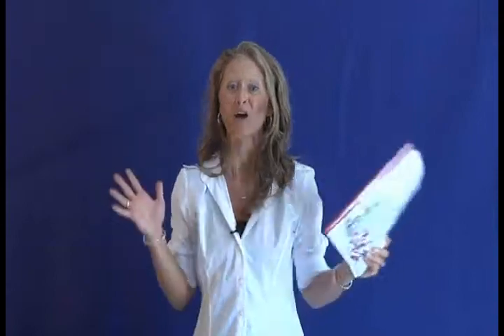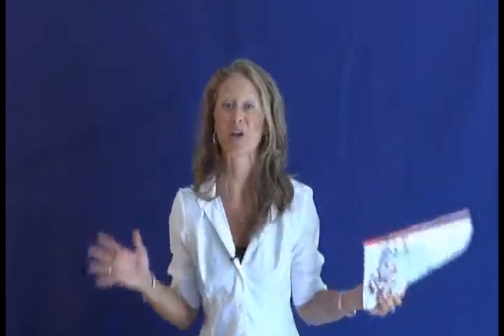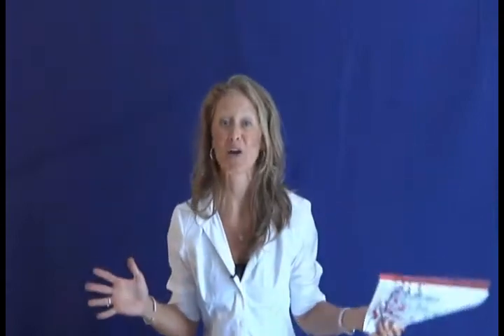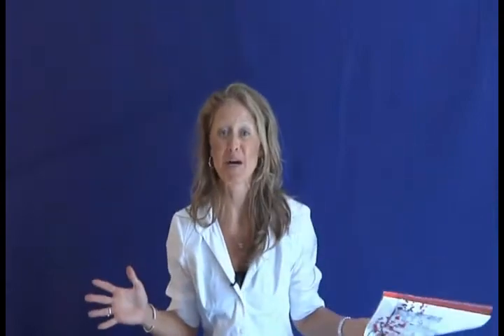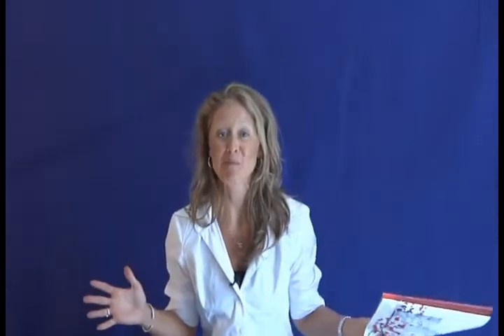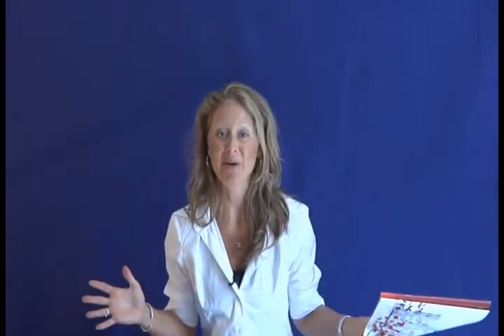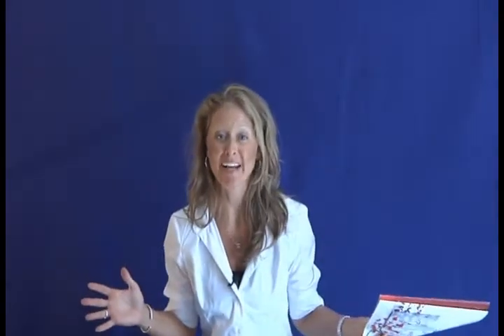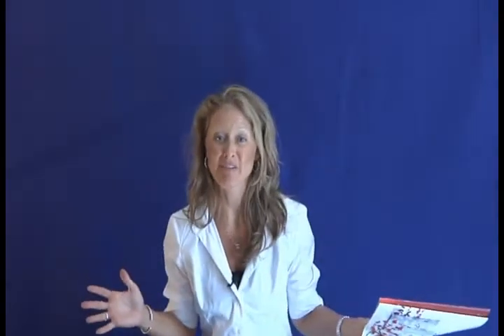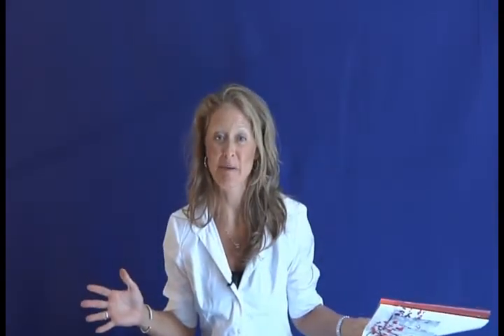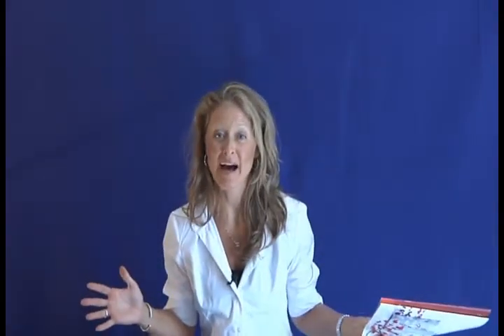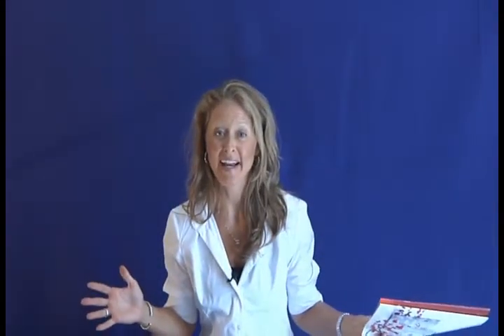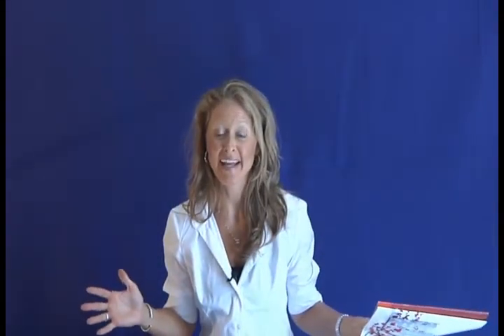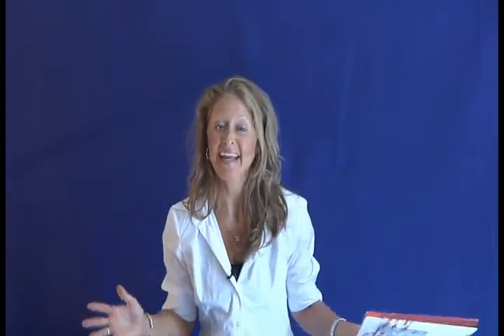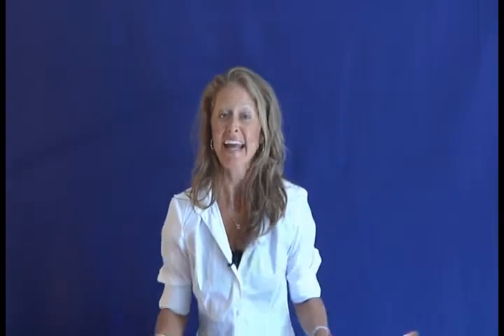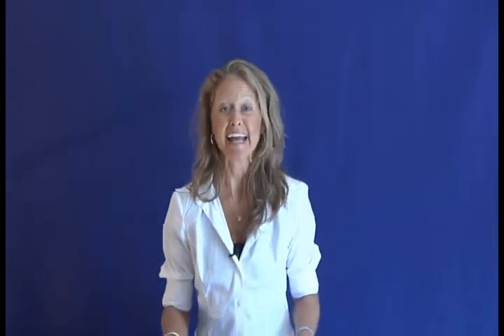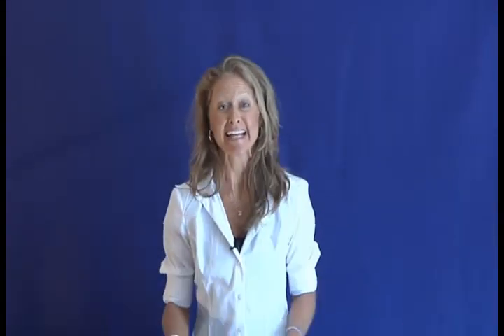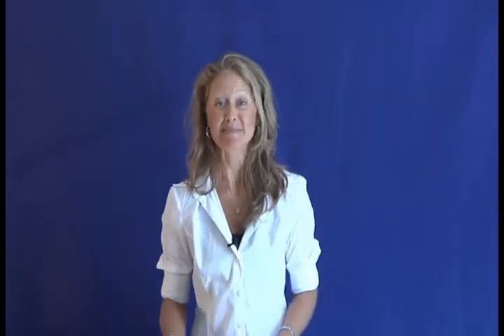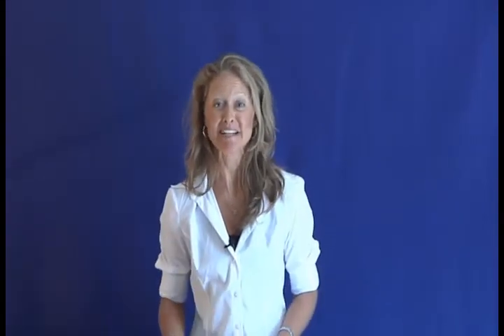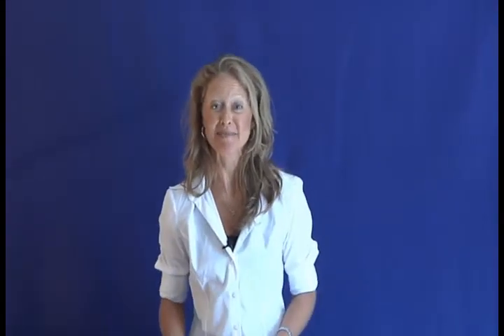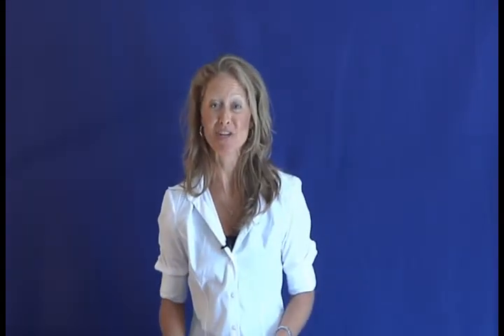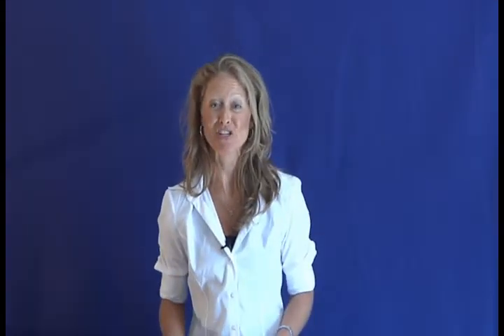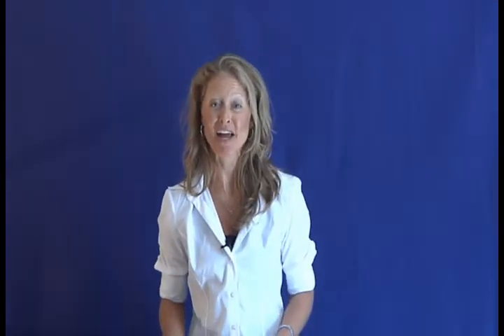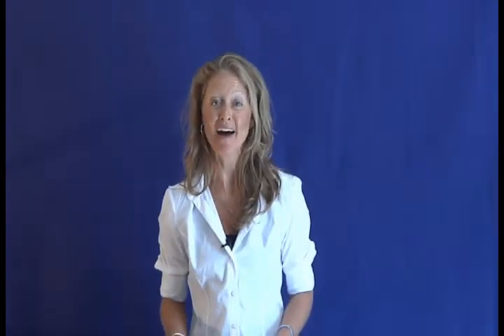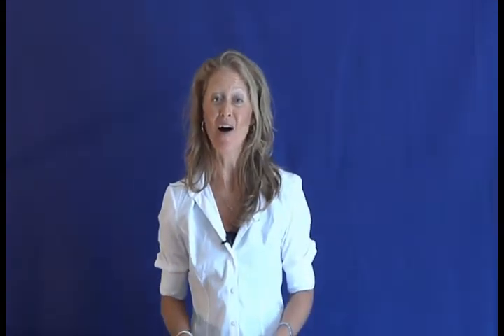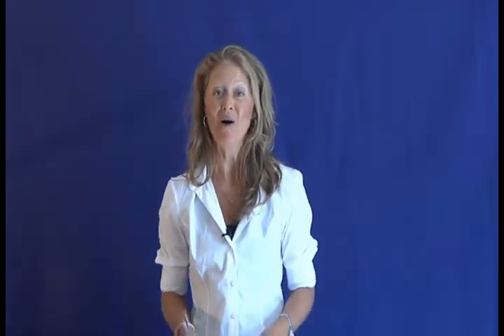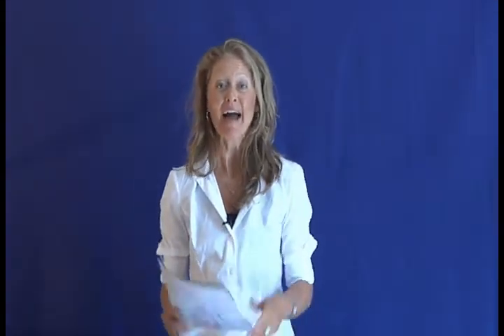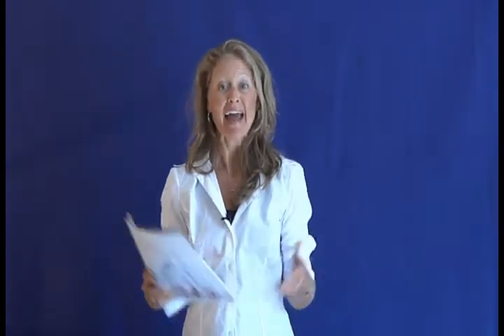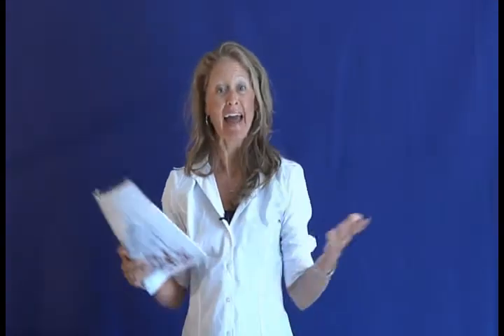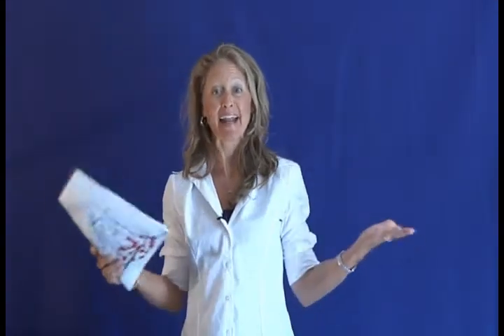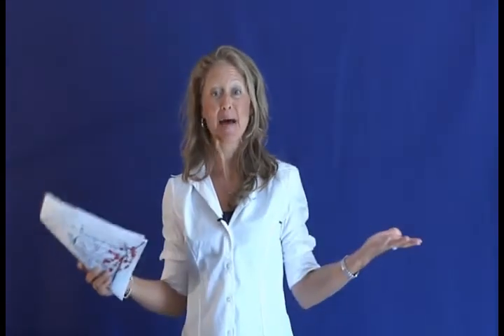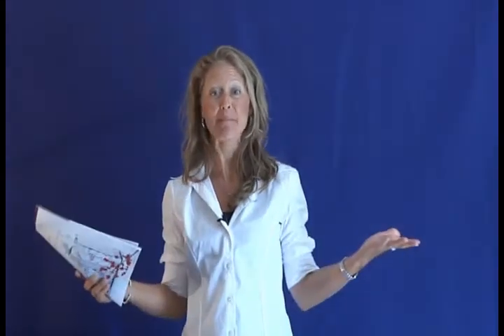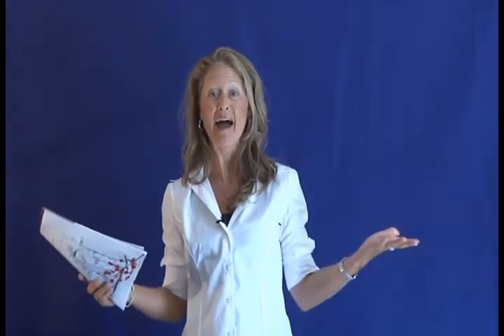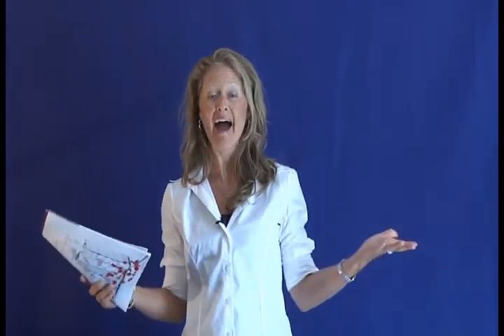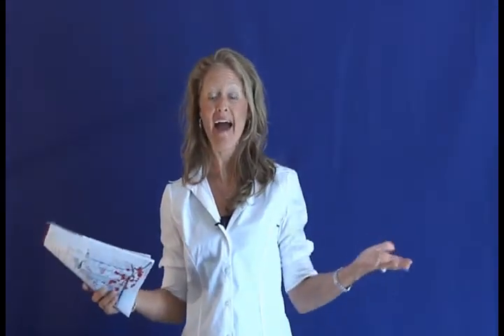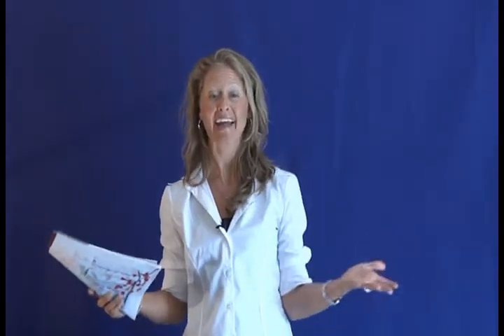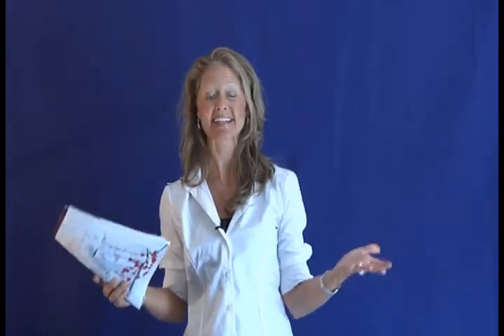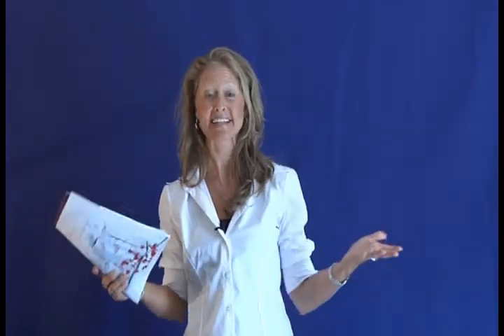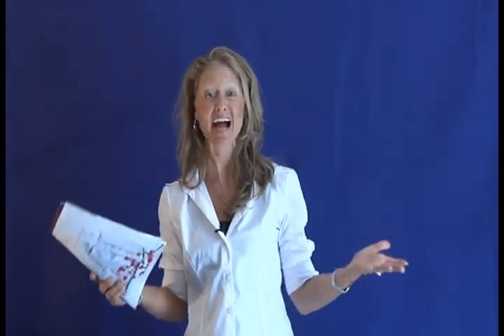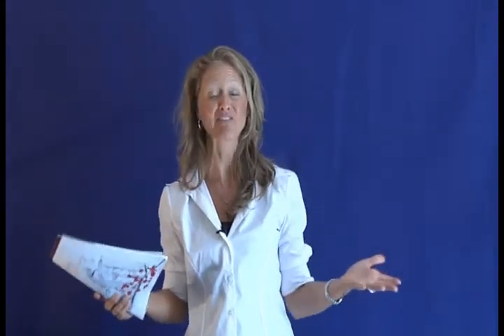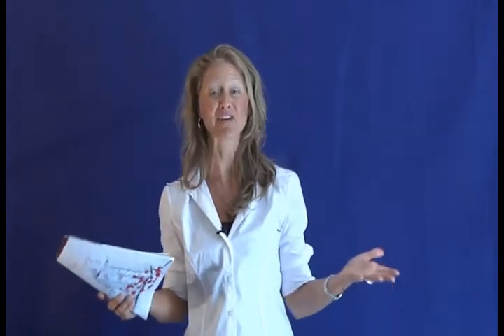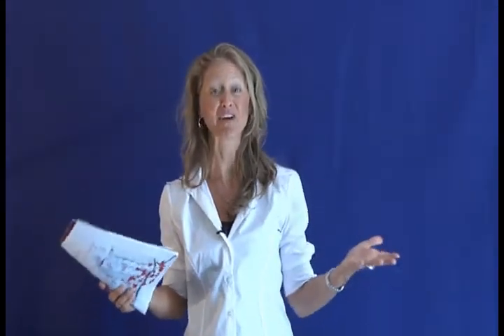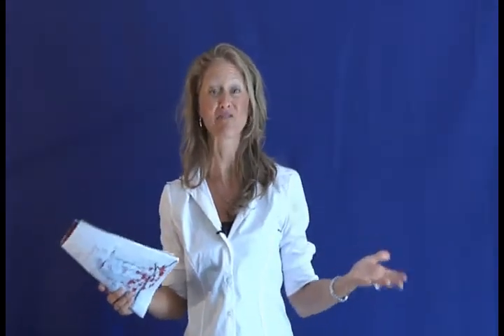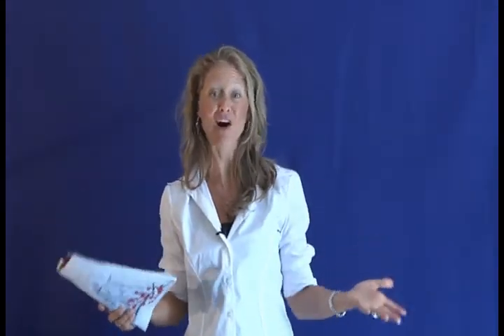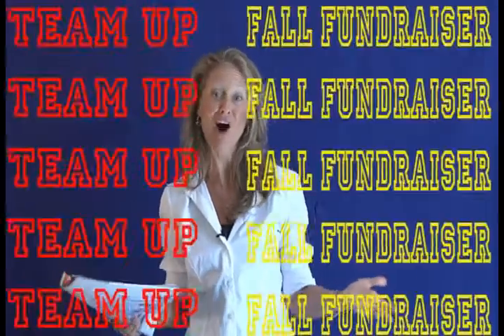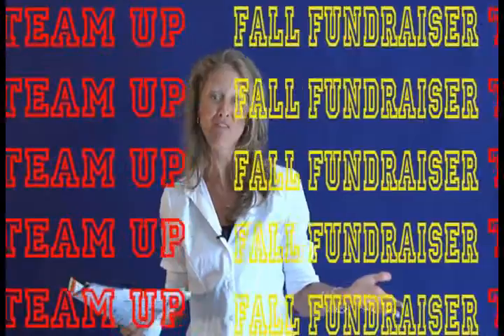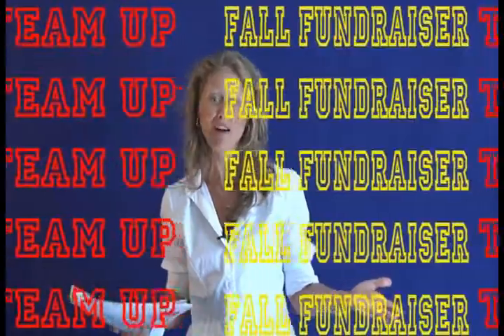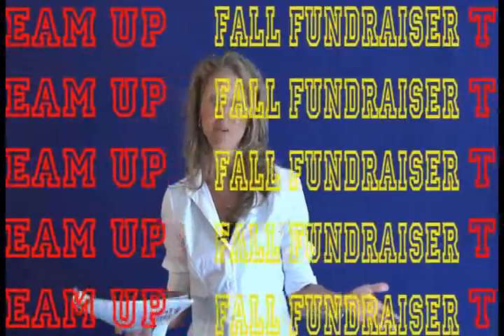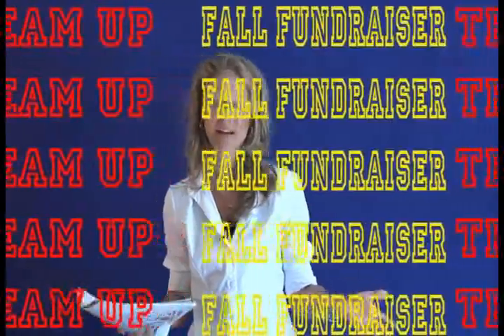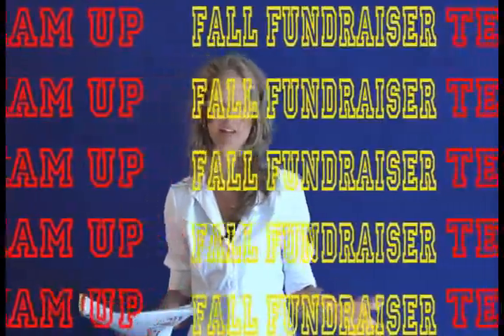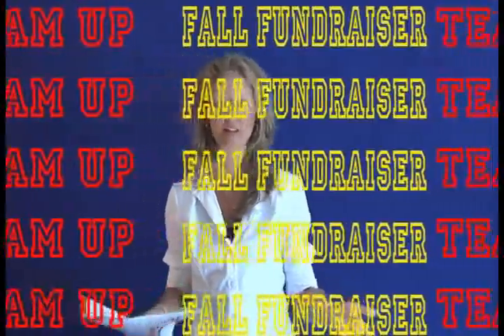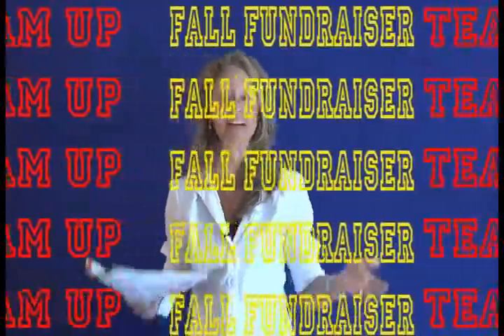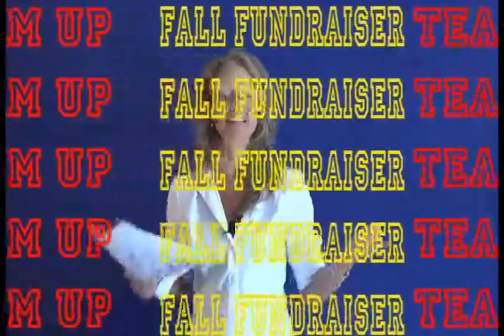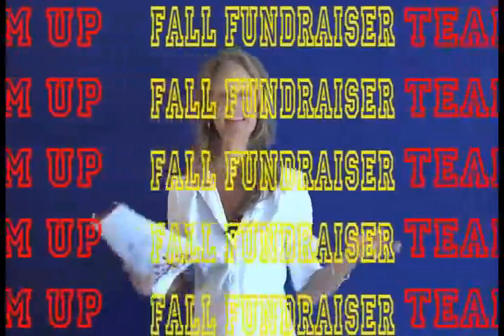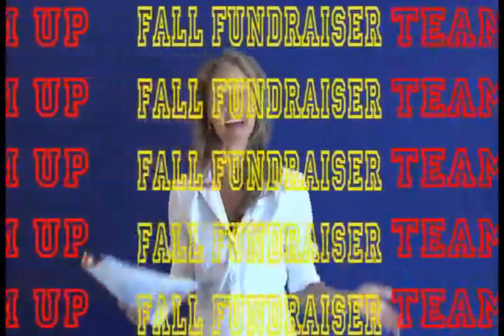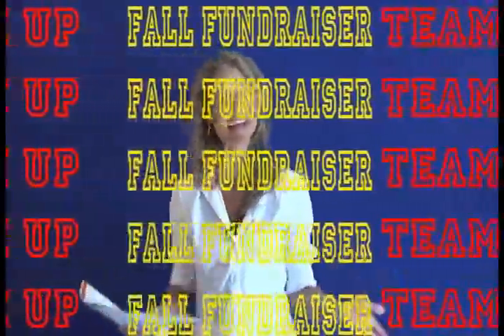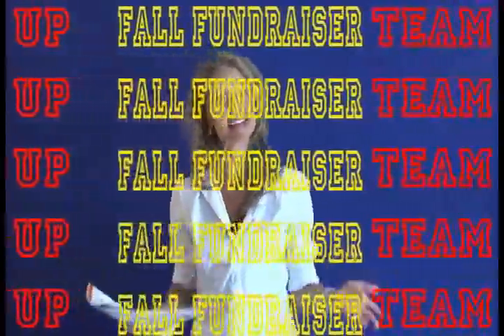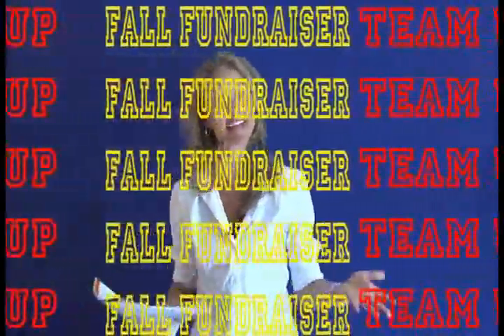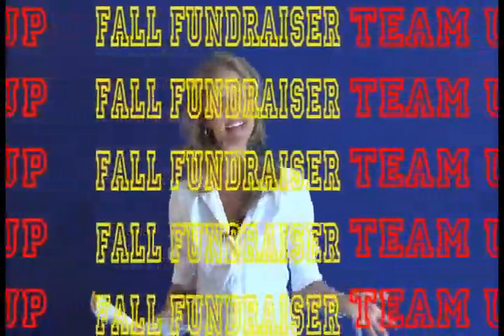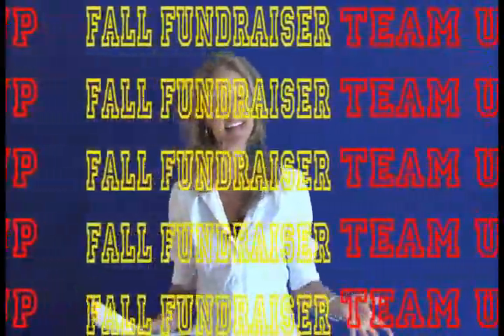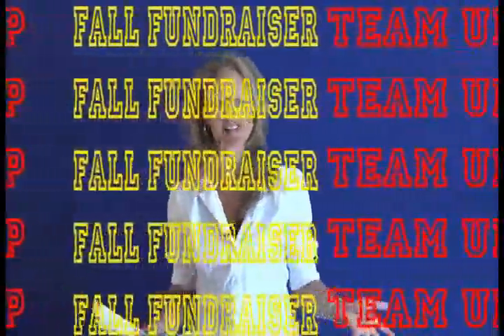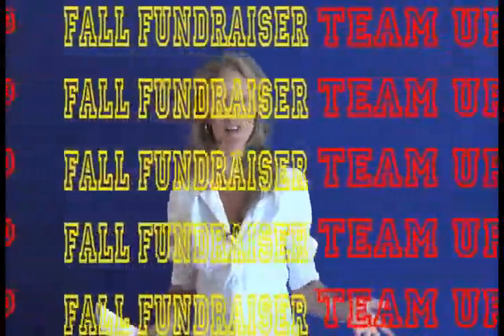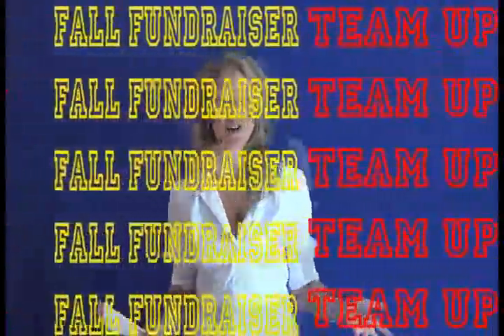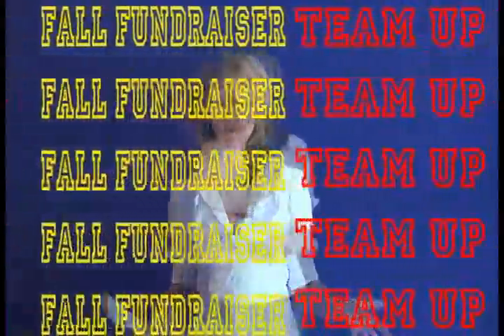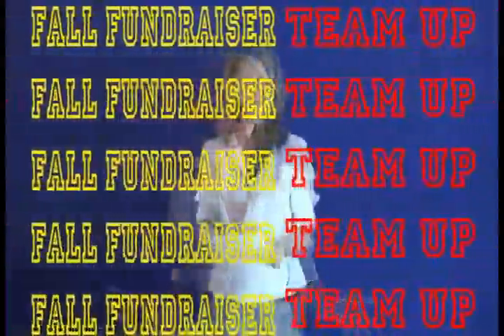Good morning everybody. It's Miss Michelle and I'm back. It's time for your fall fundraiser. Today's the day to get started.